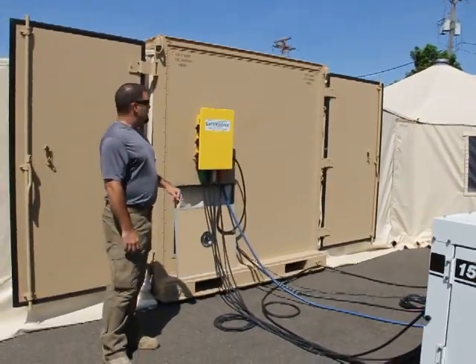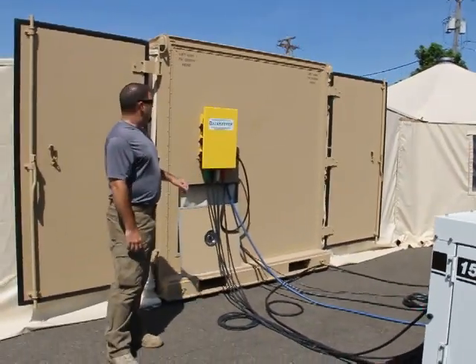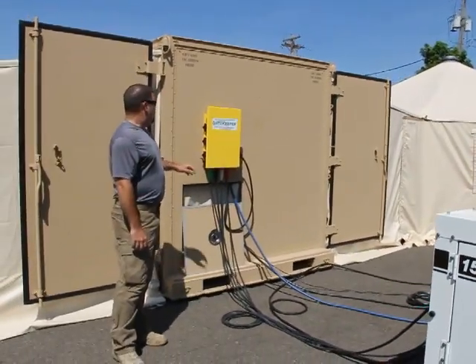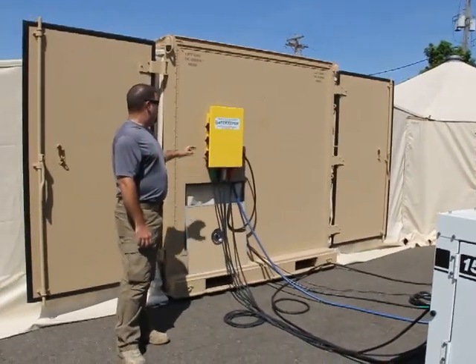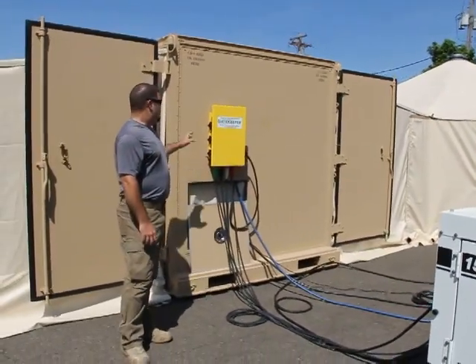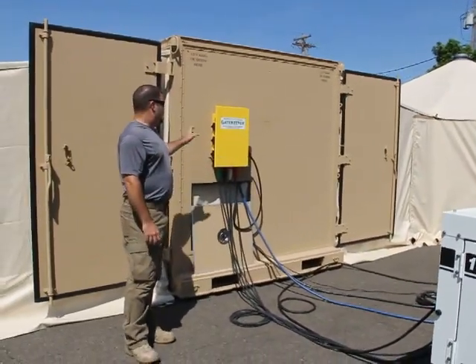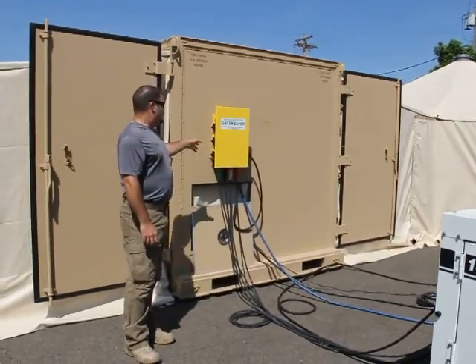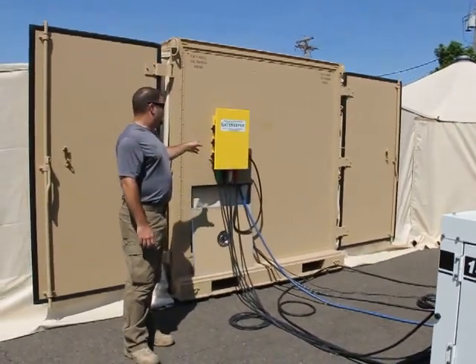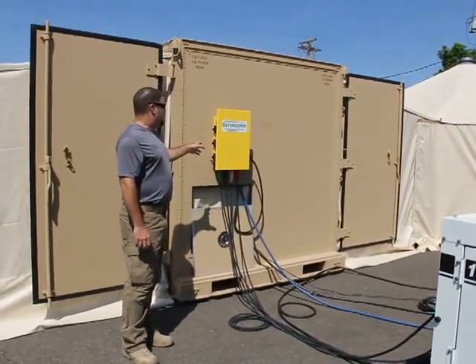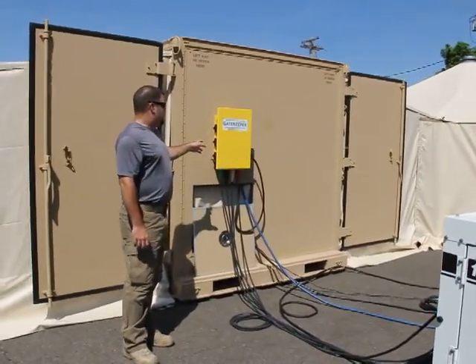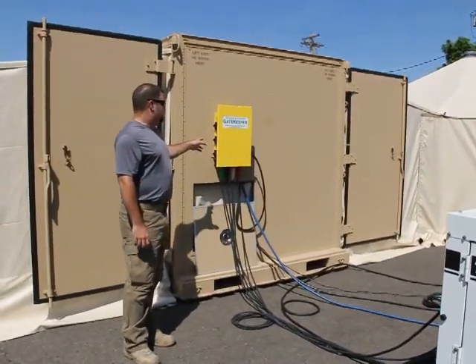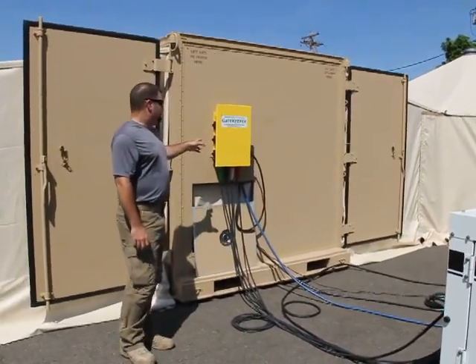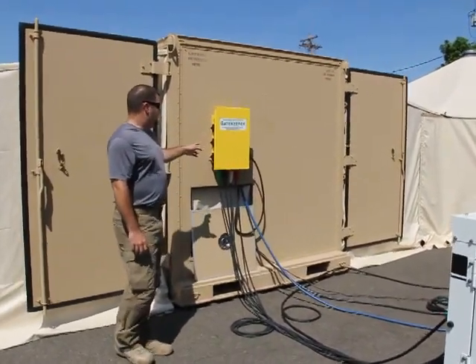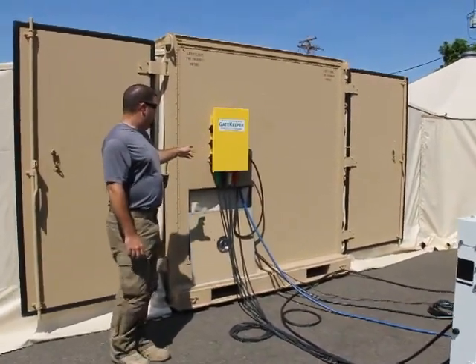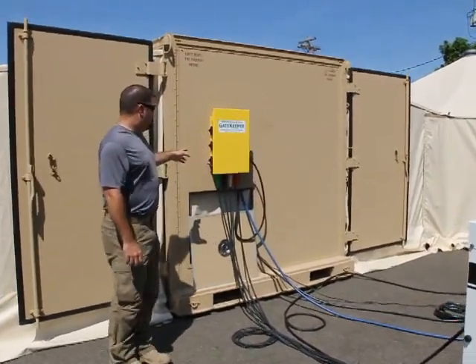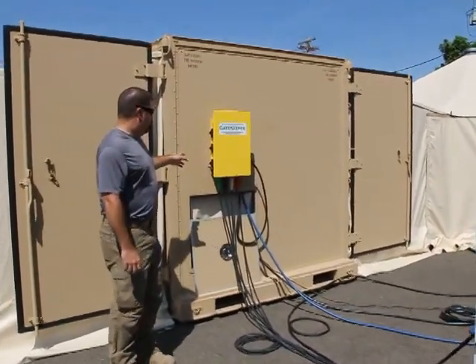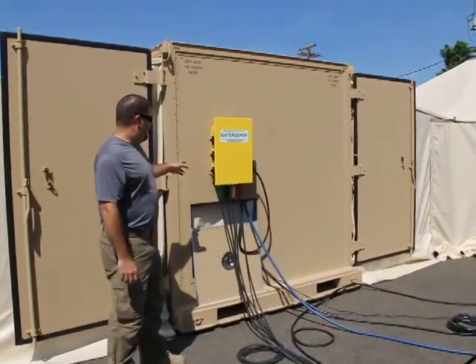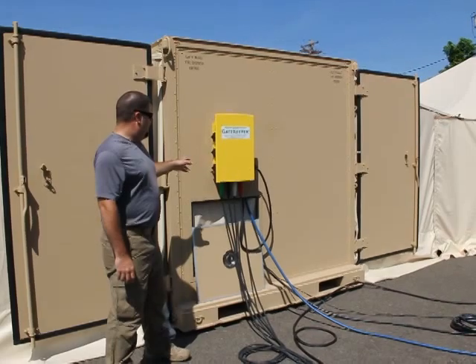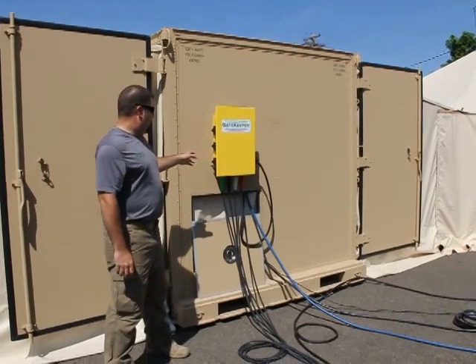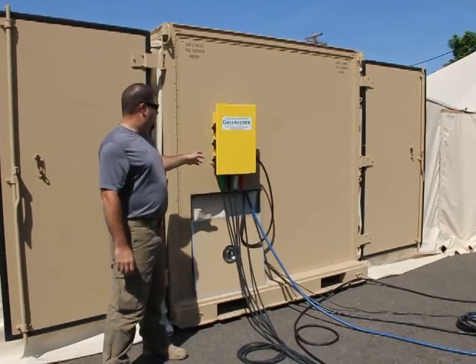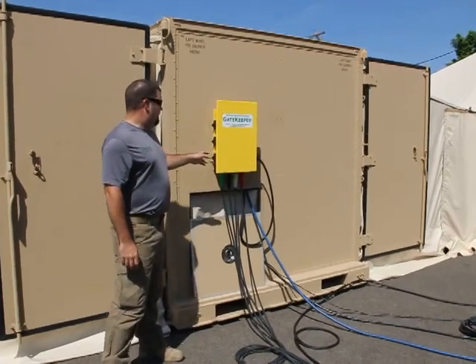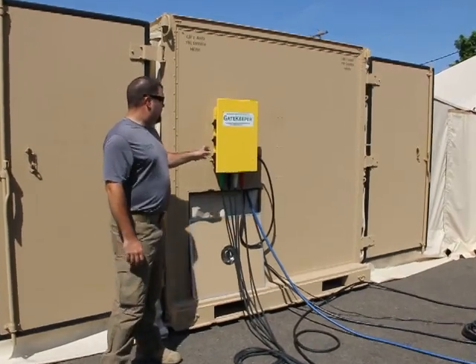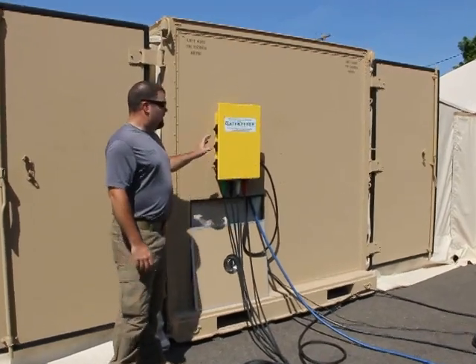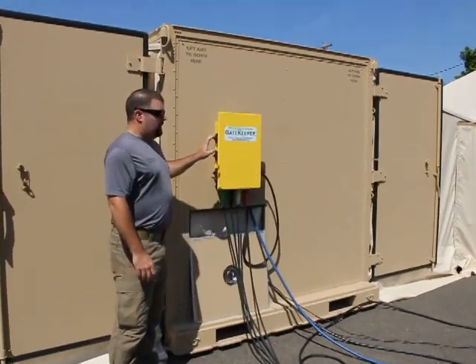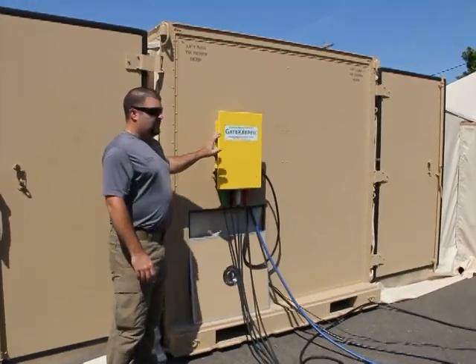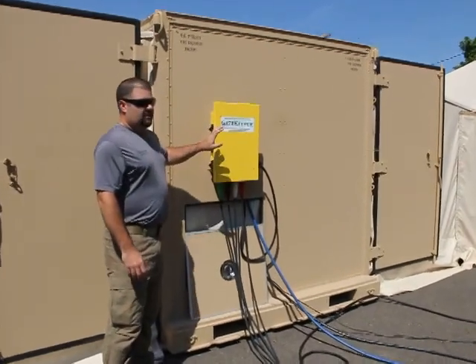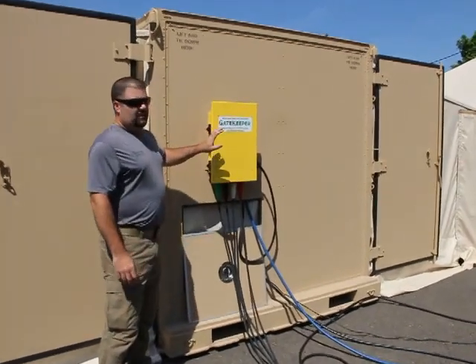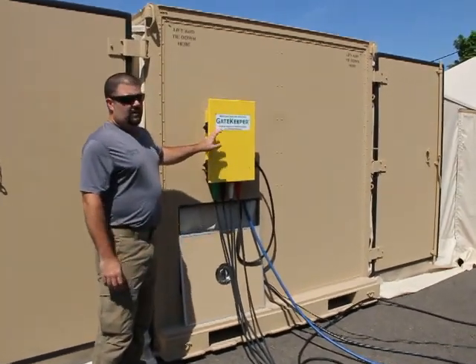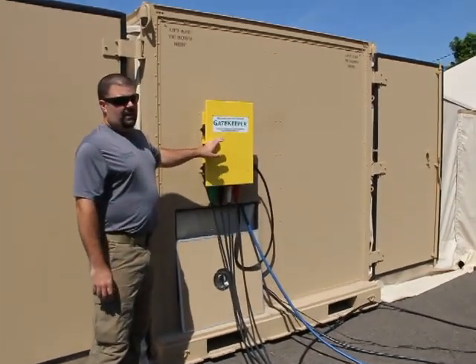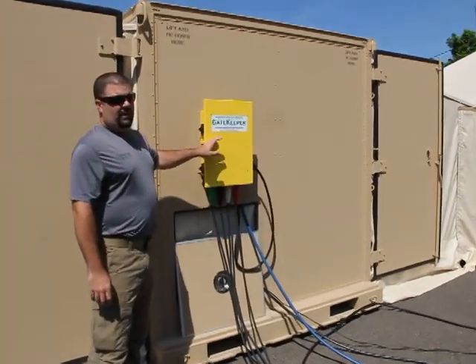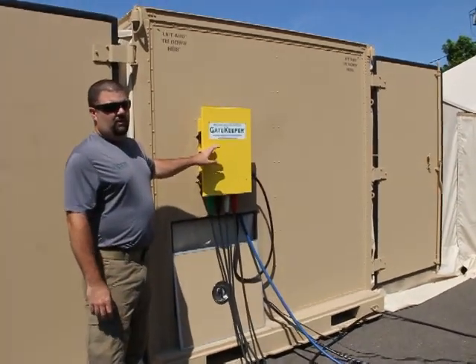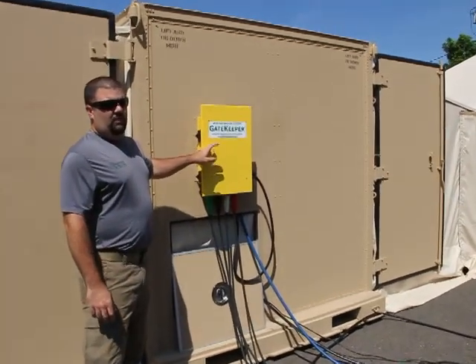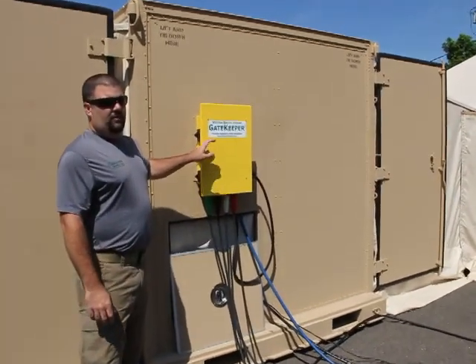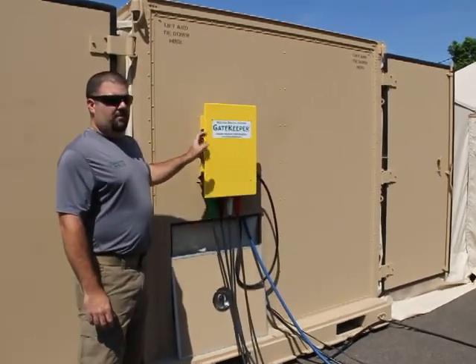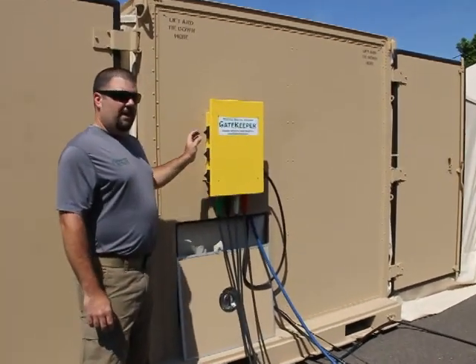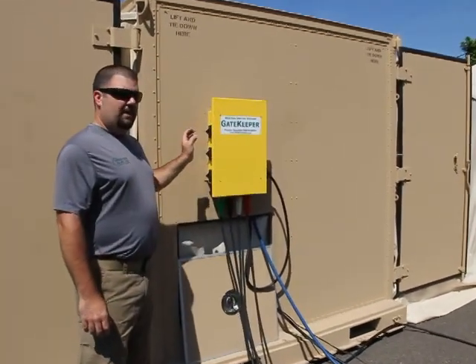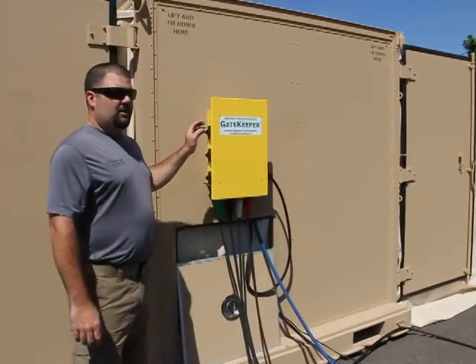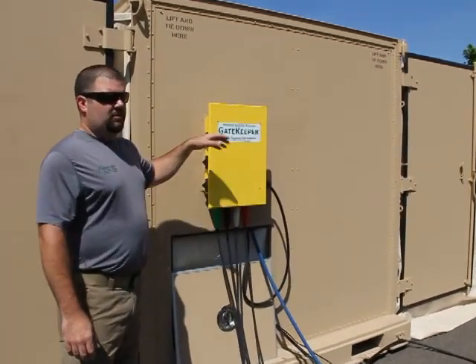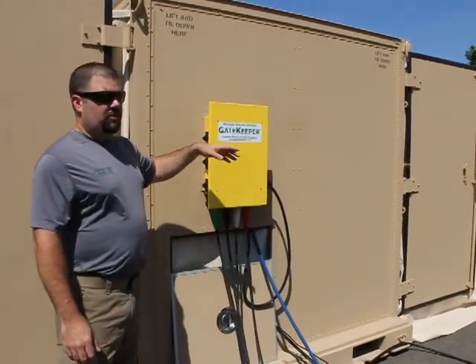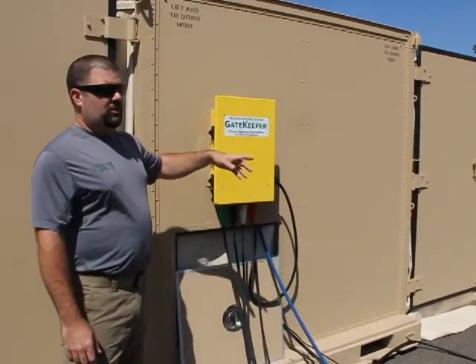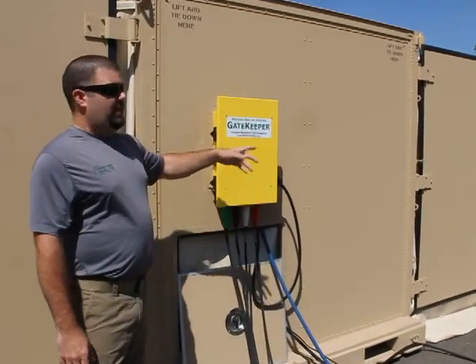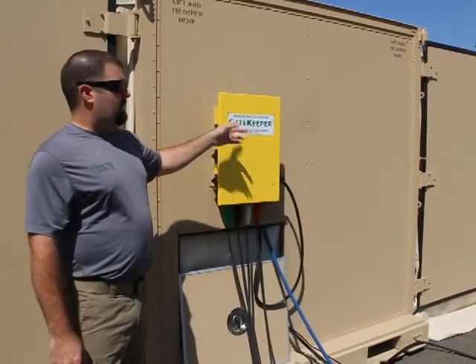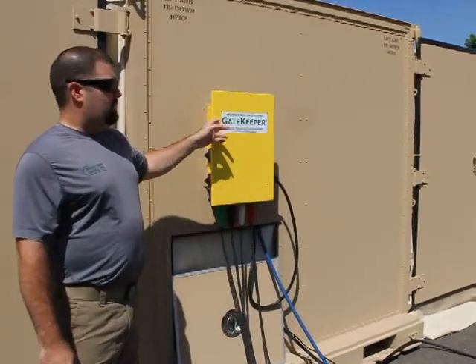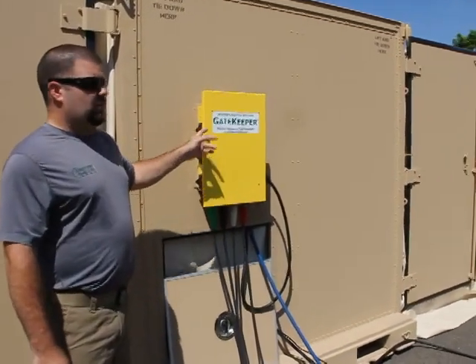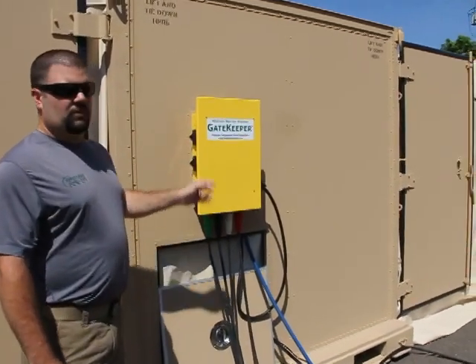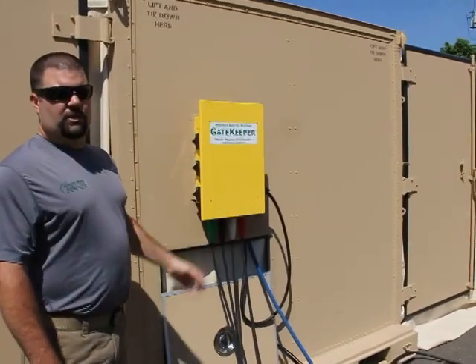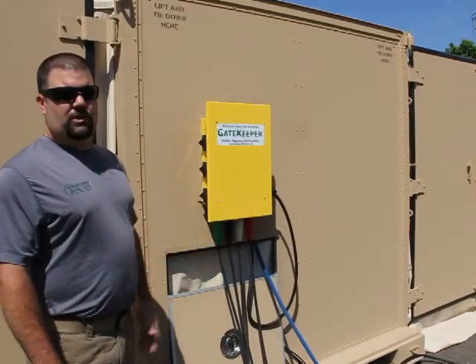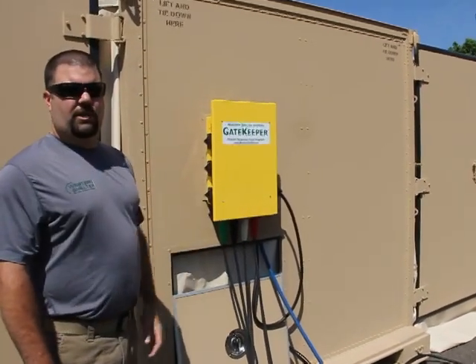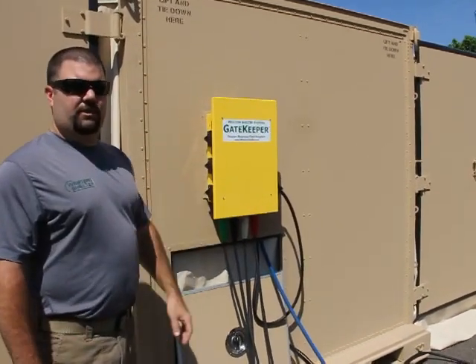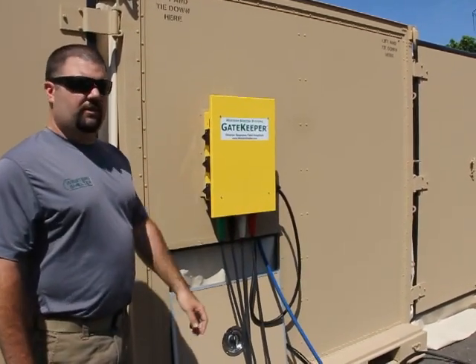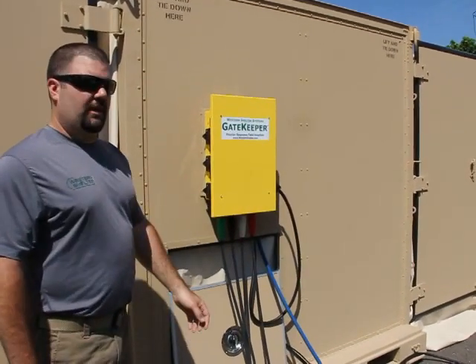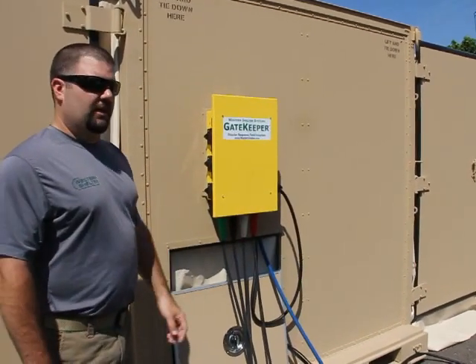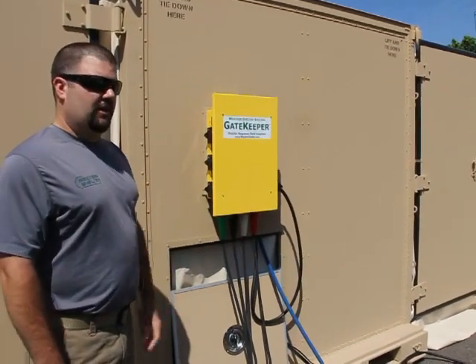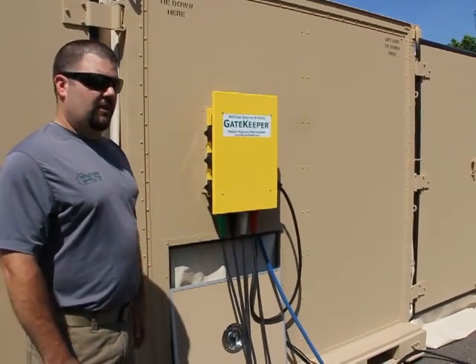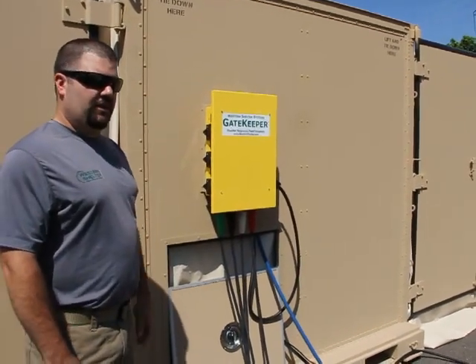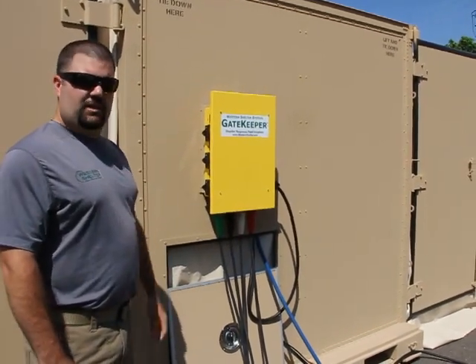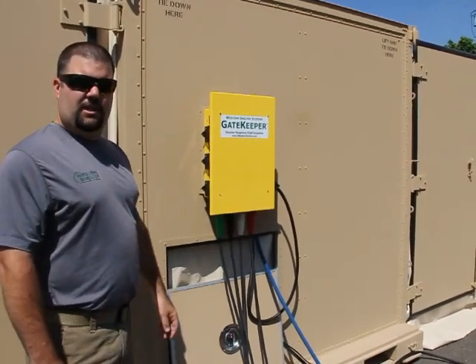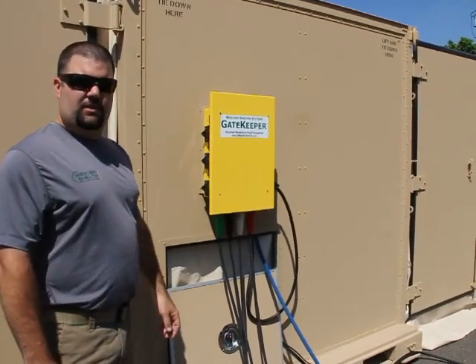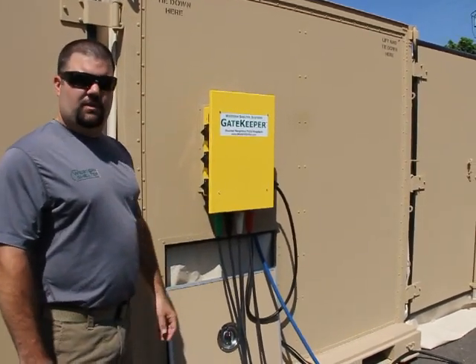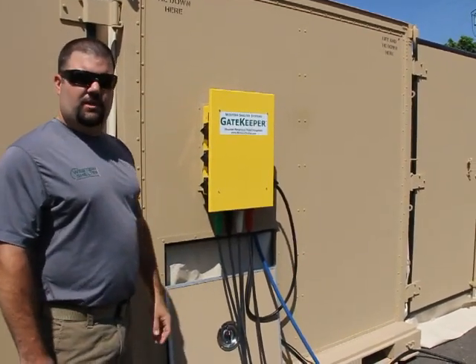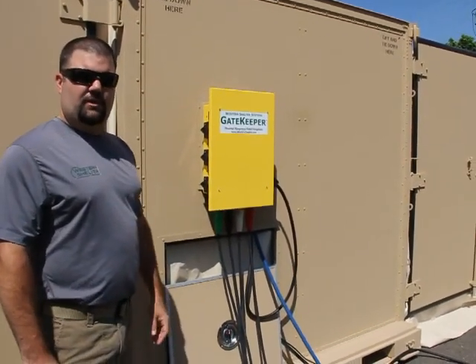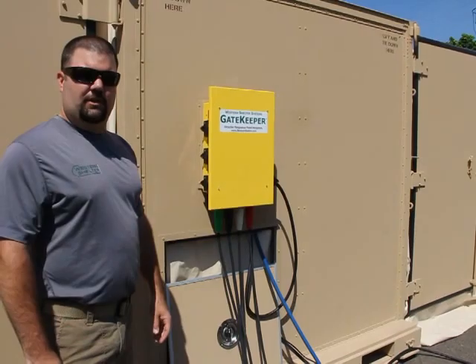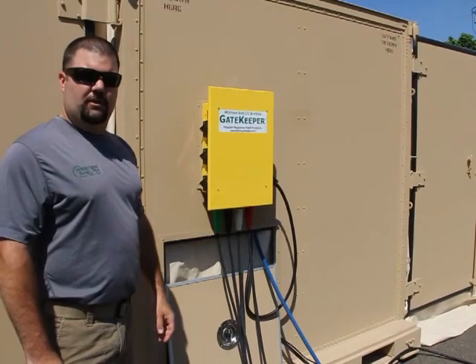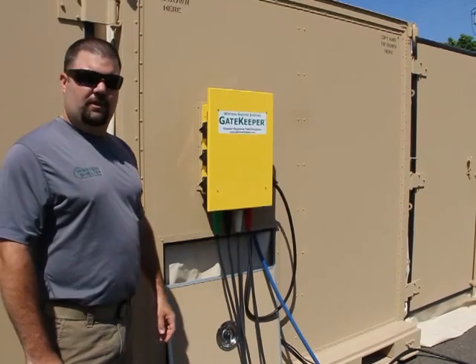We've got the electrical distribution here up on the wall. This is going to handle all the main distribution out to the shelter and all the accessories that are included.